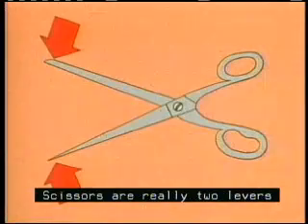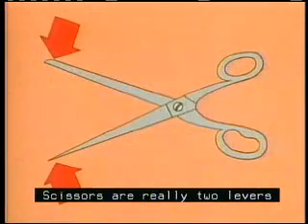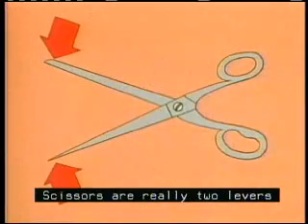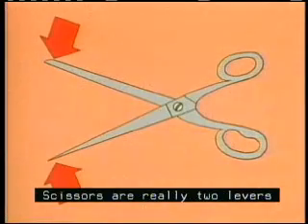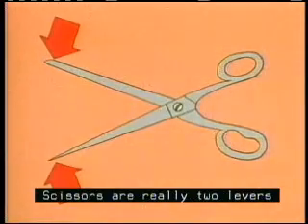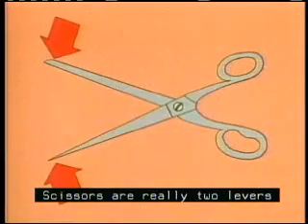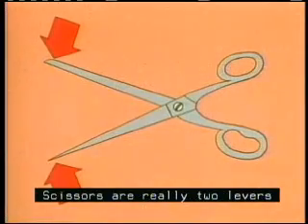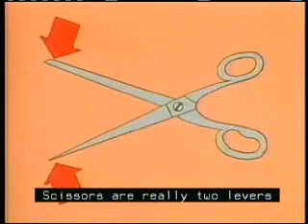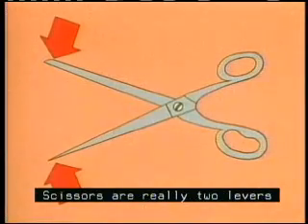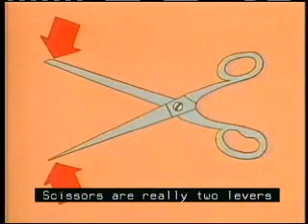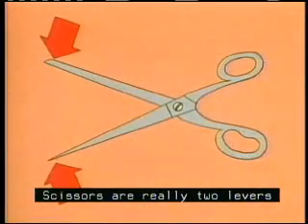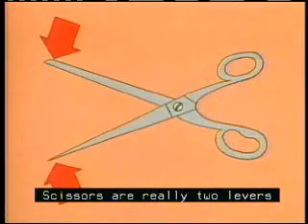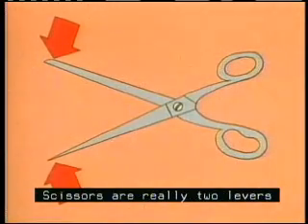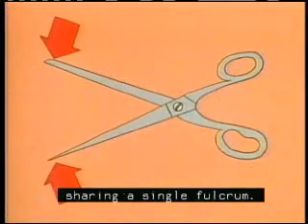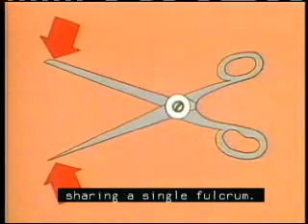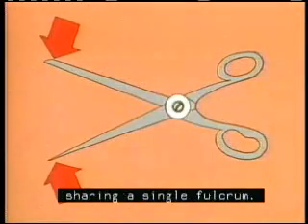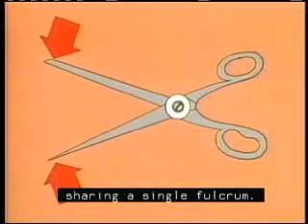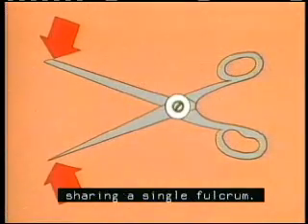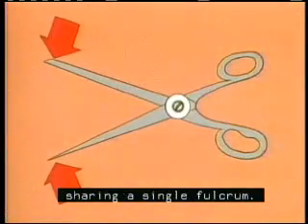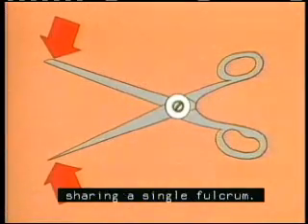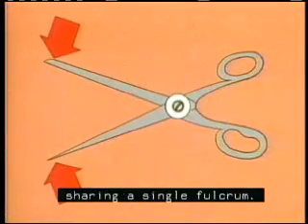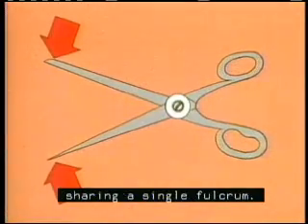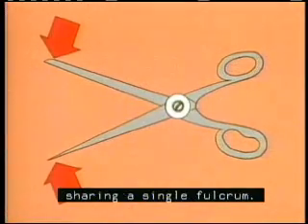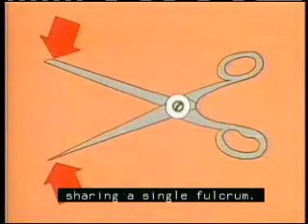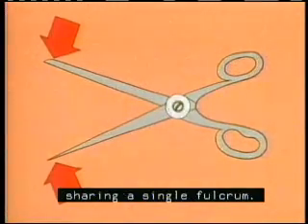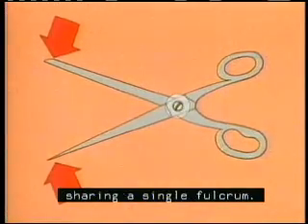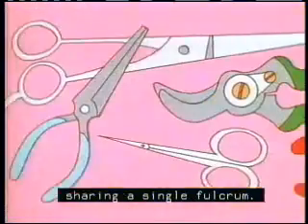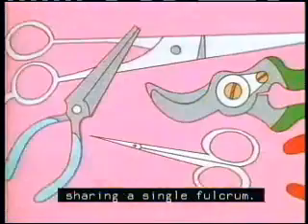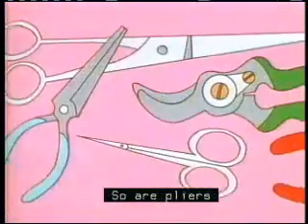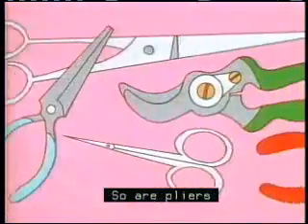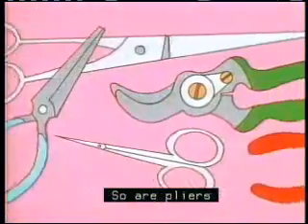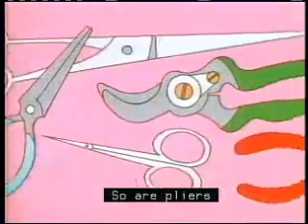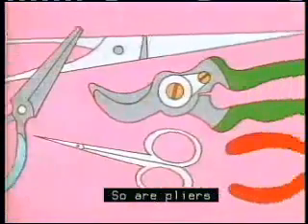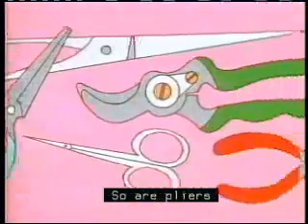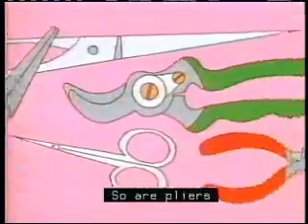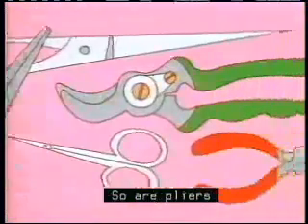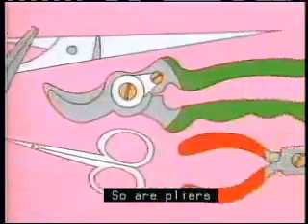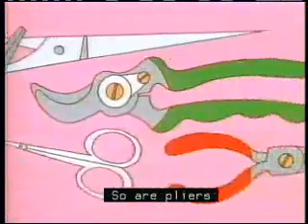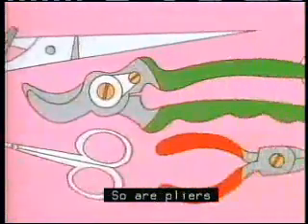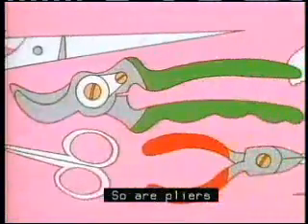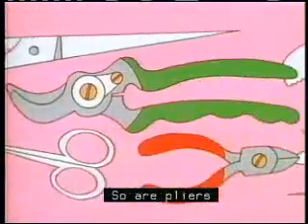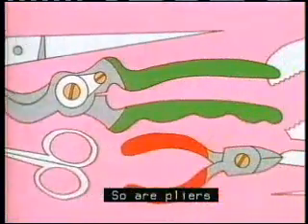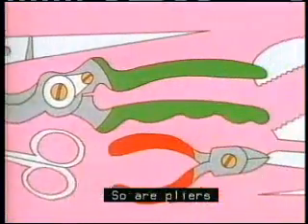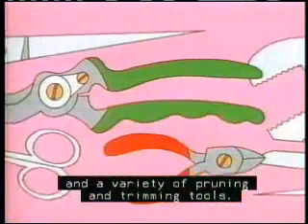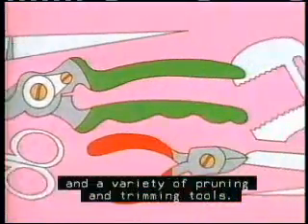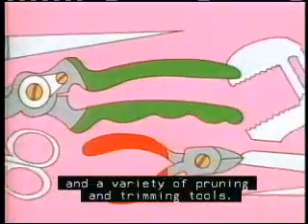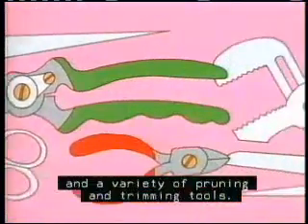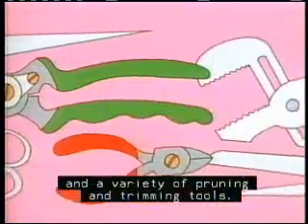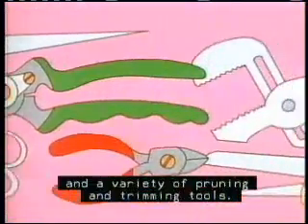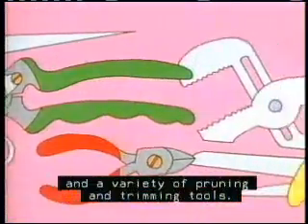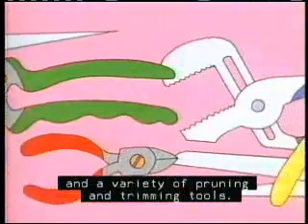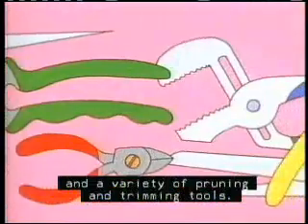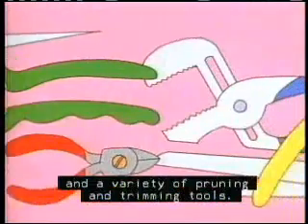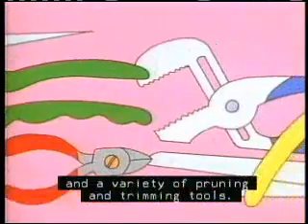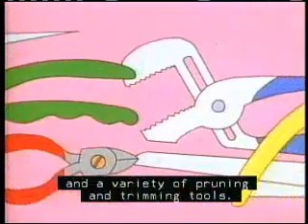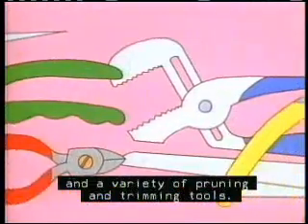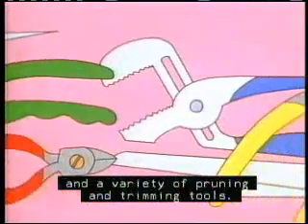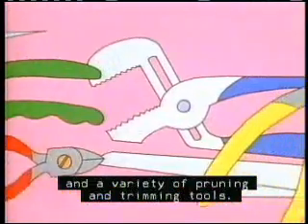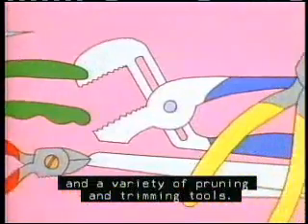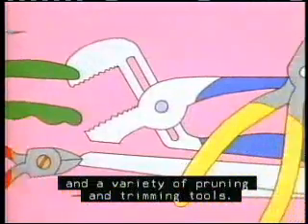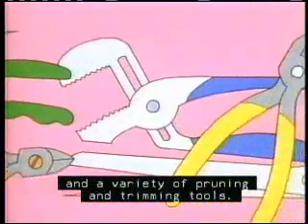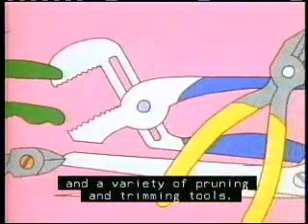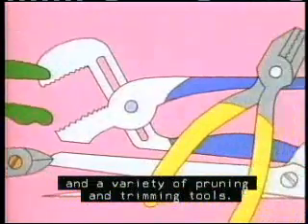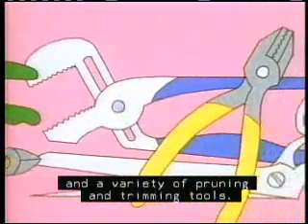Scissors are really two levers sharing a single fulcrum. So are pliers, and a variety of pruning and trimming tools.